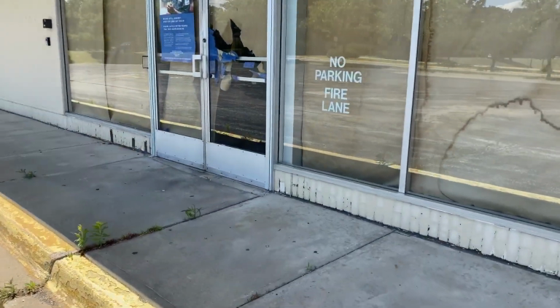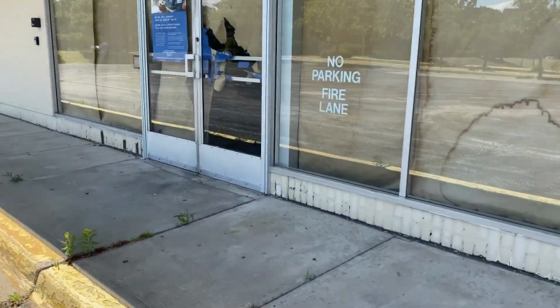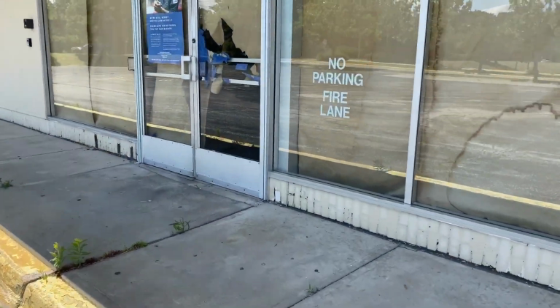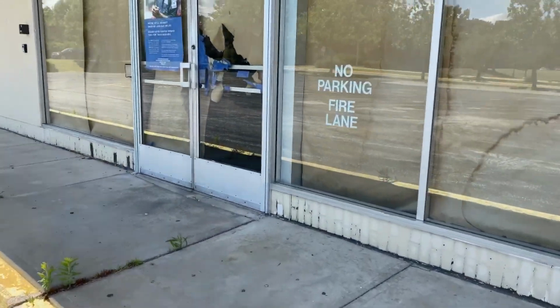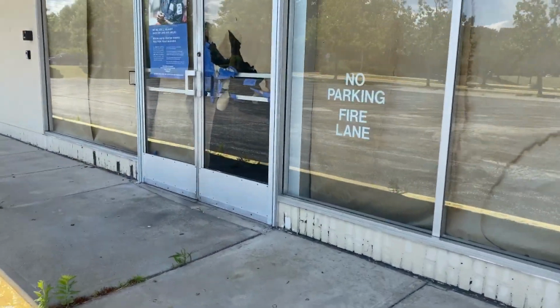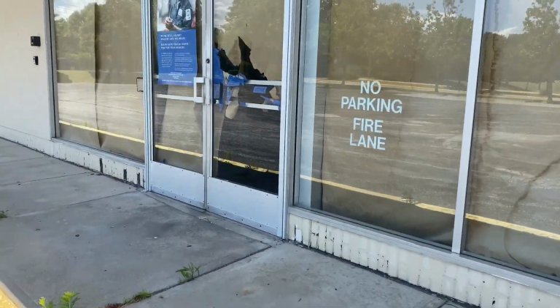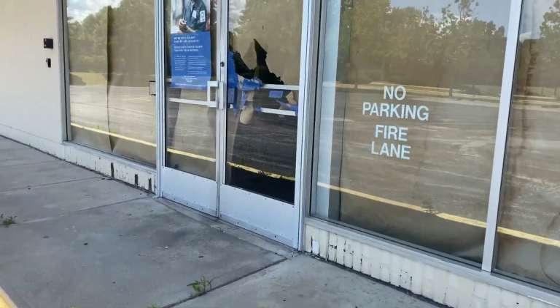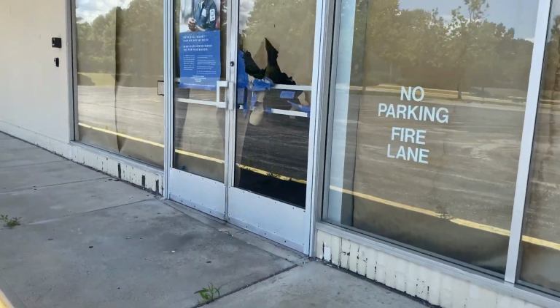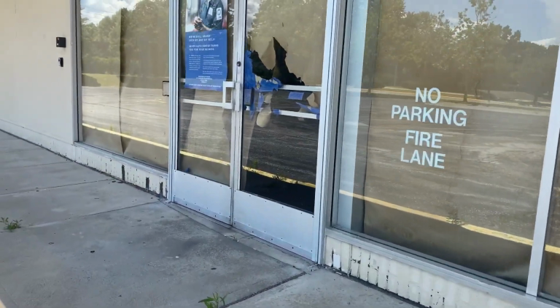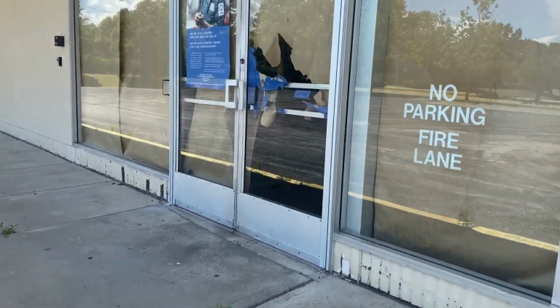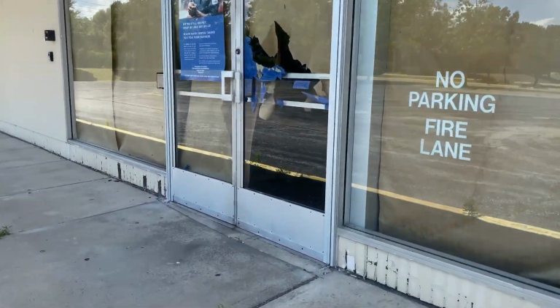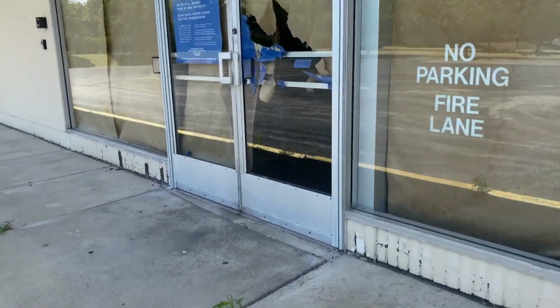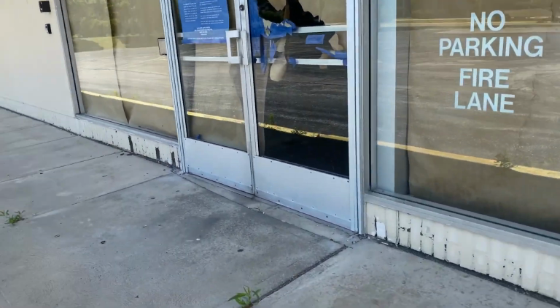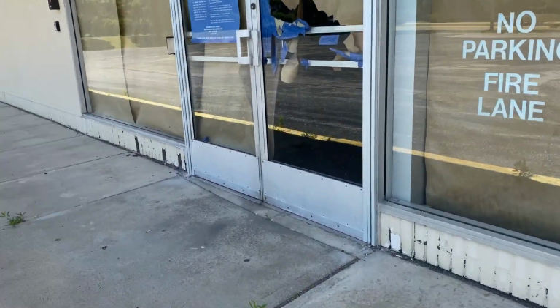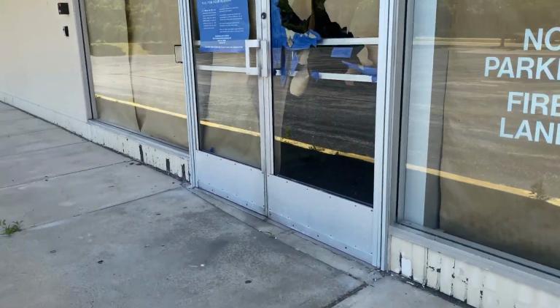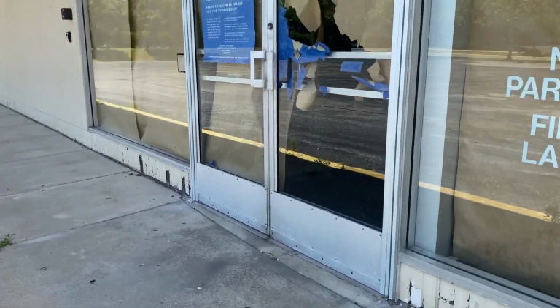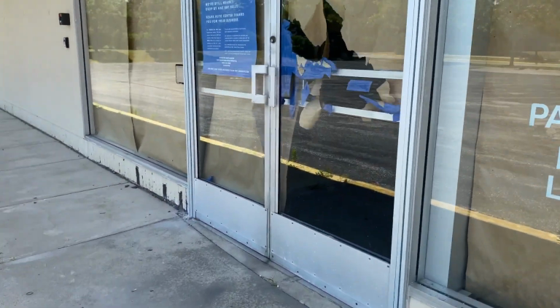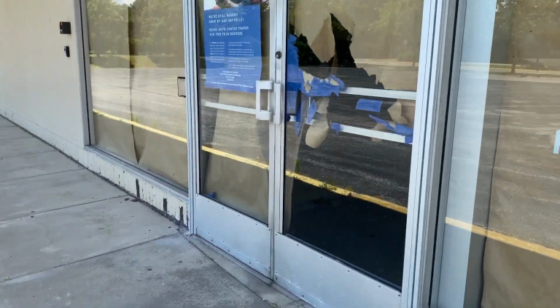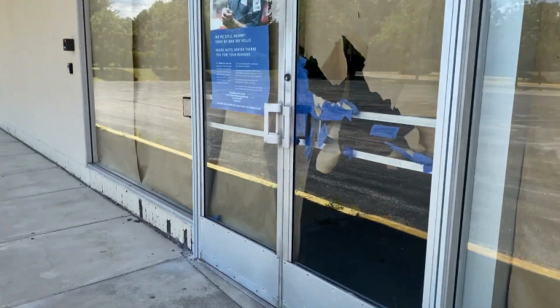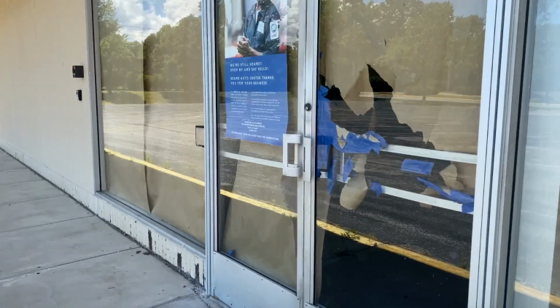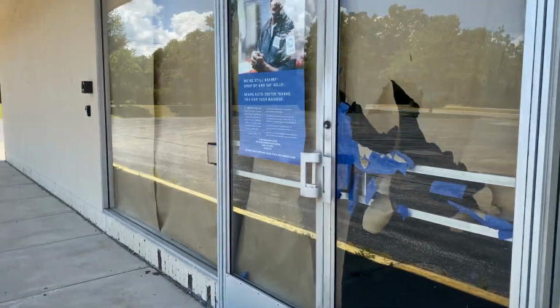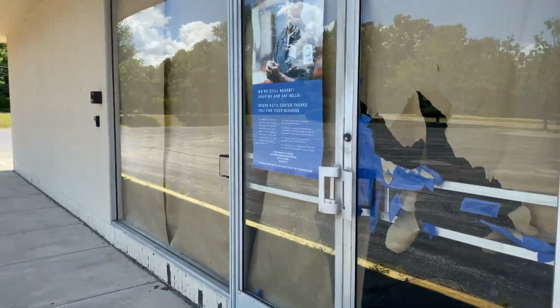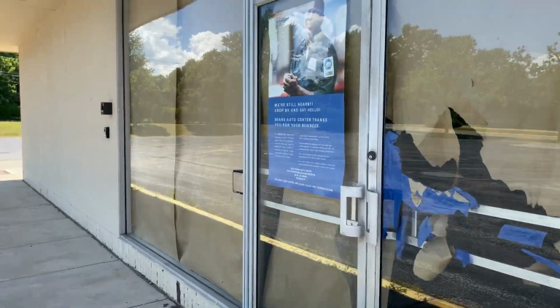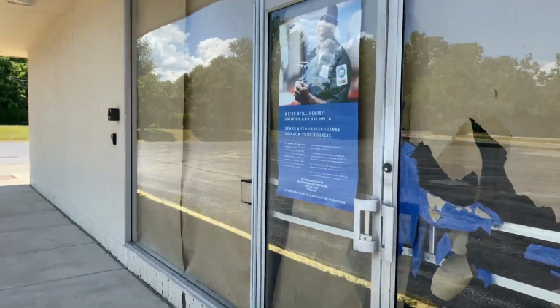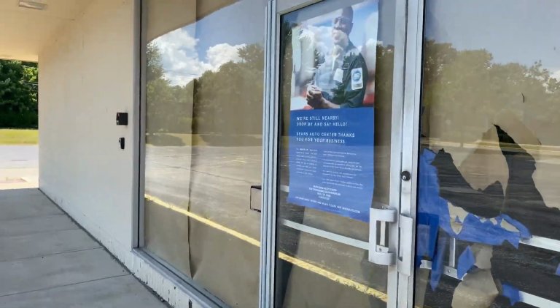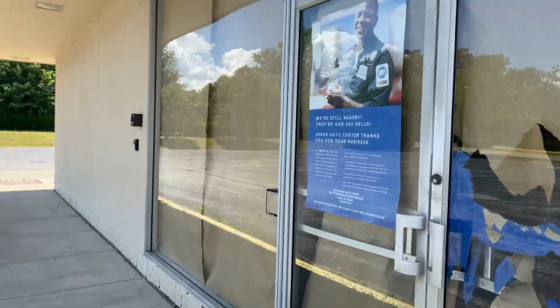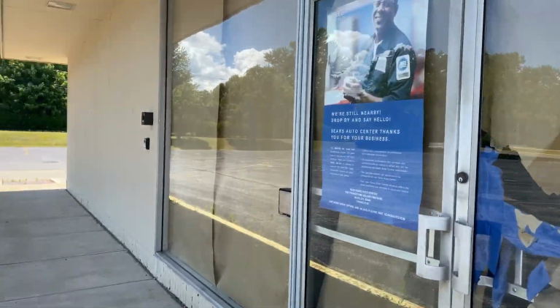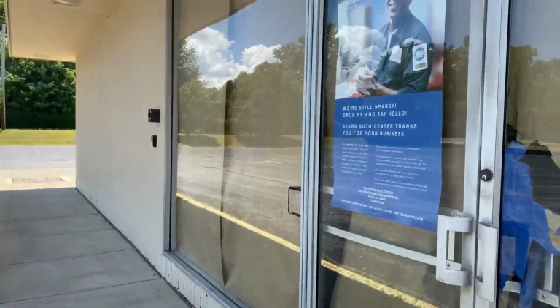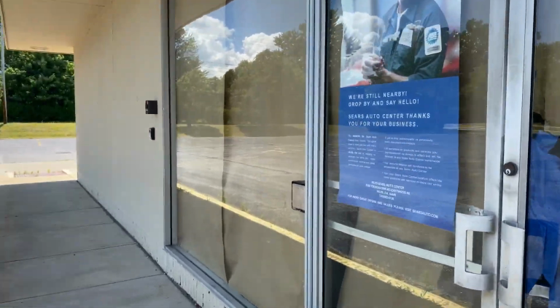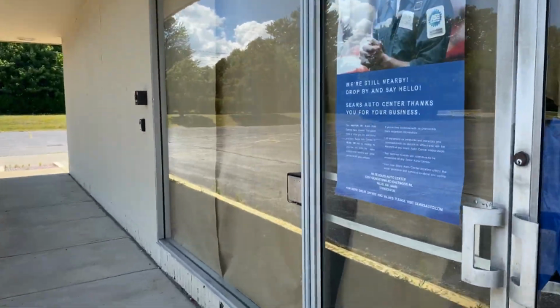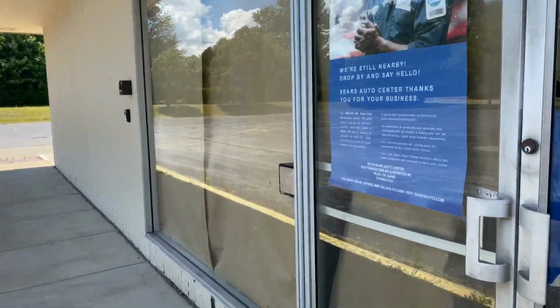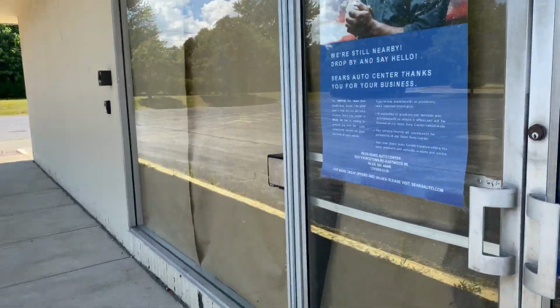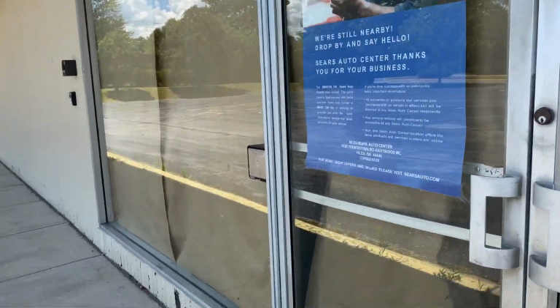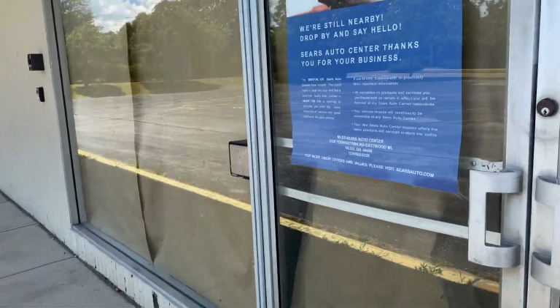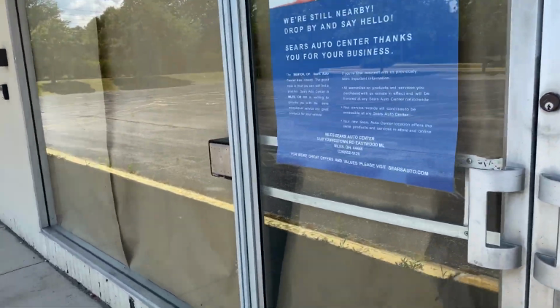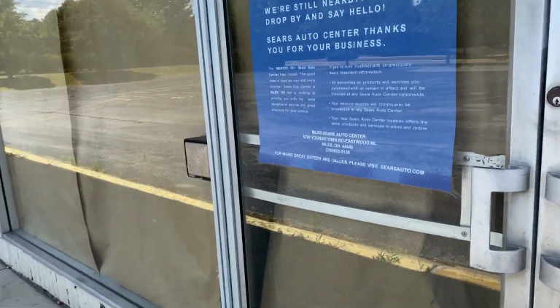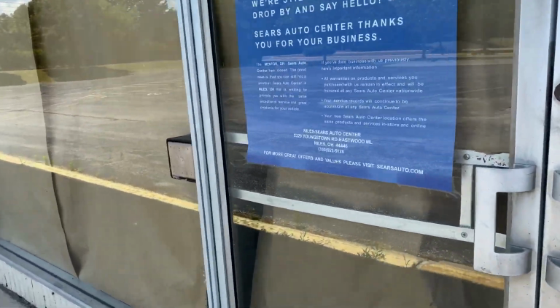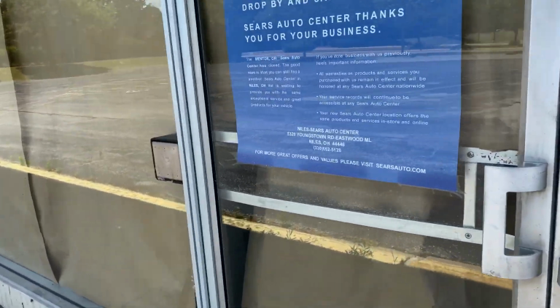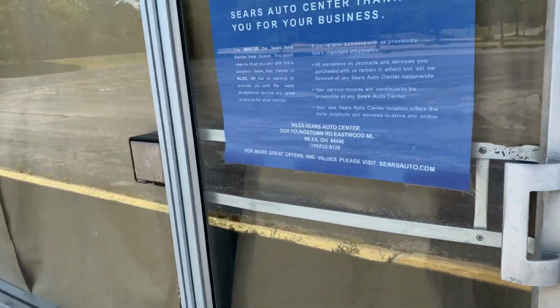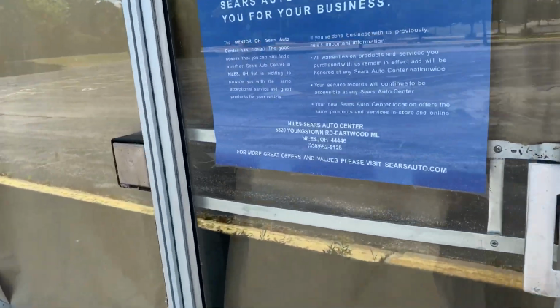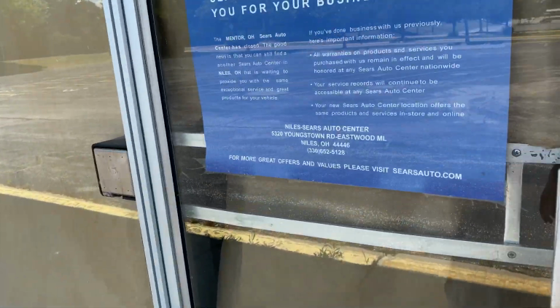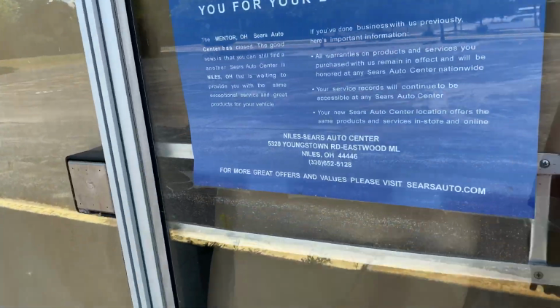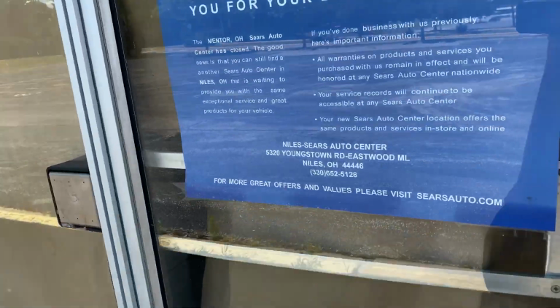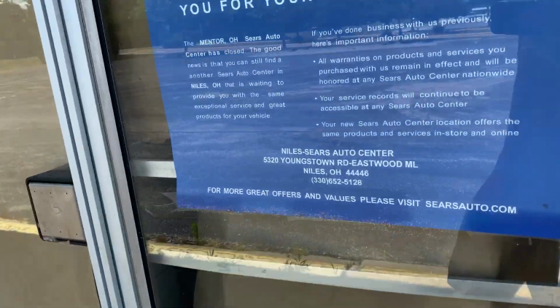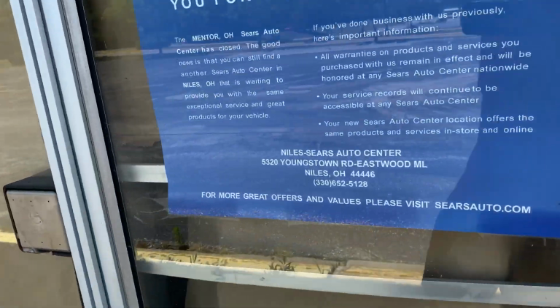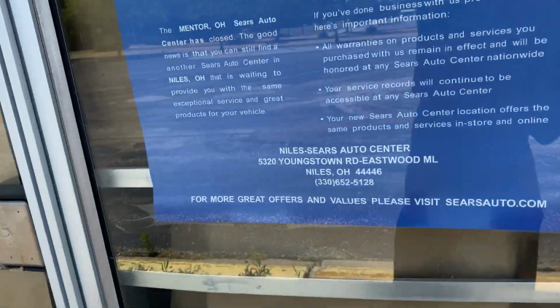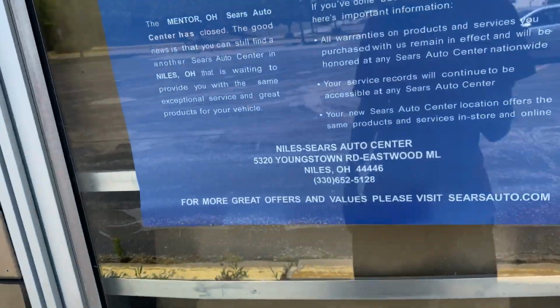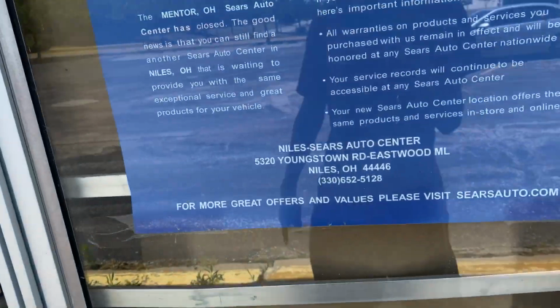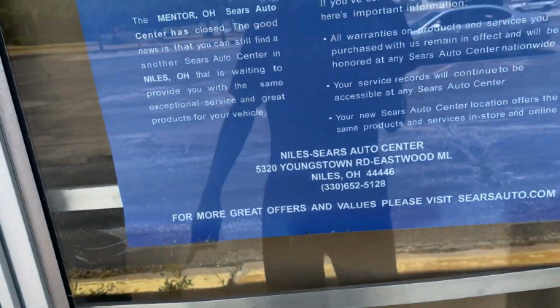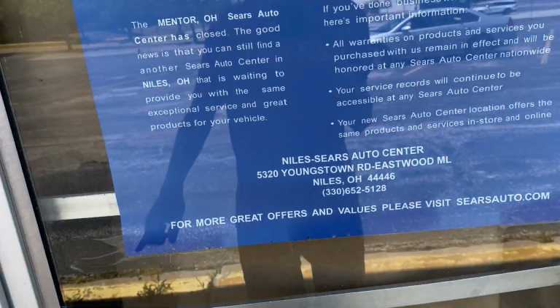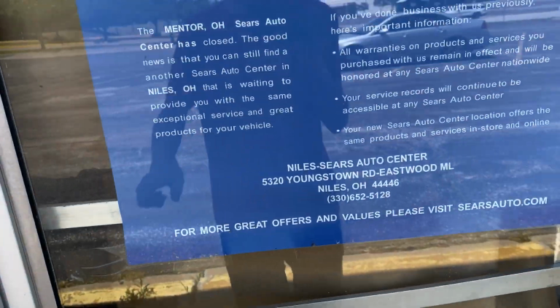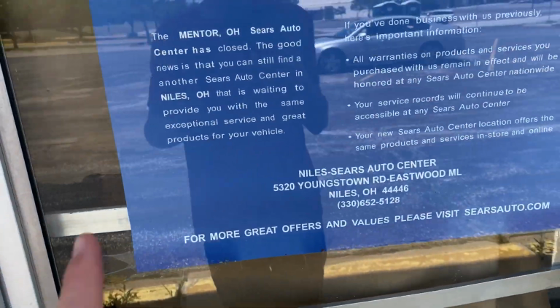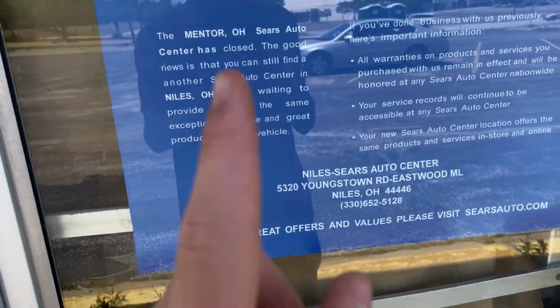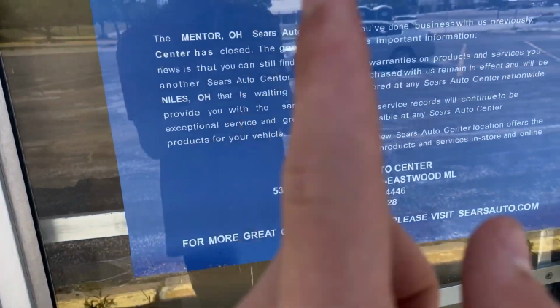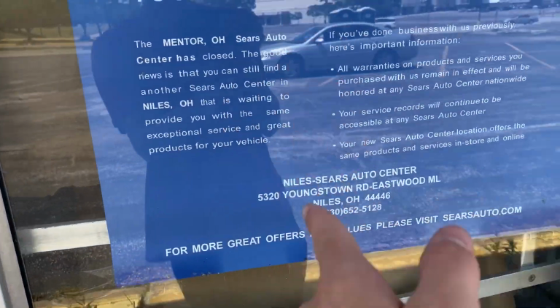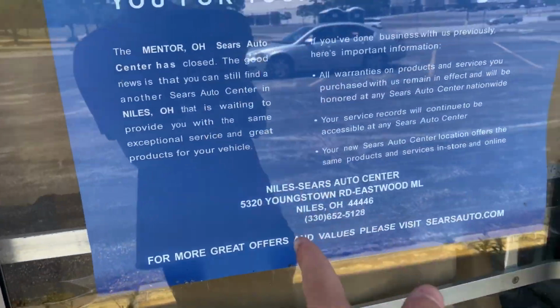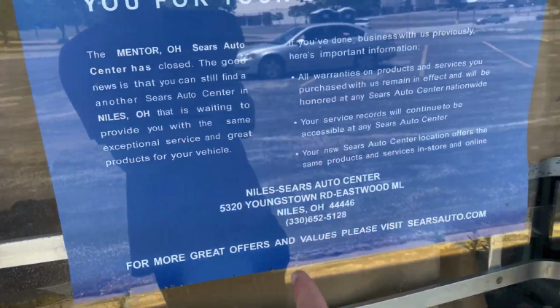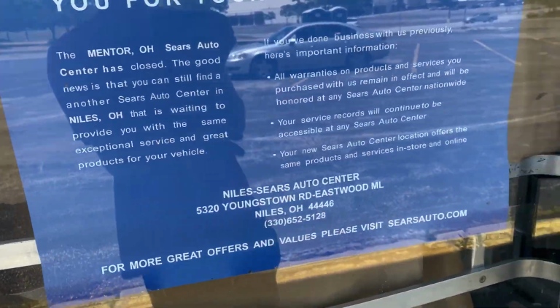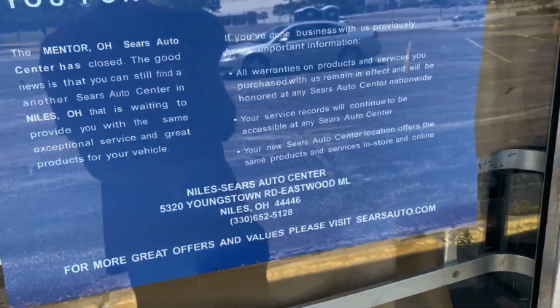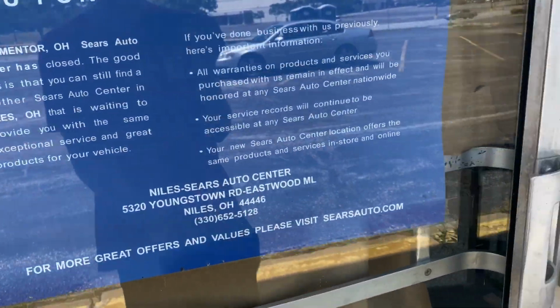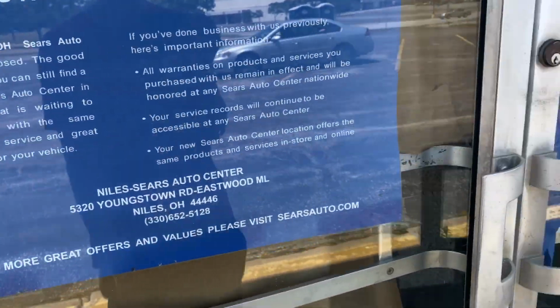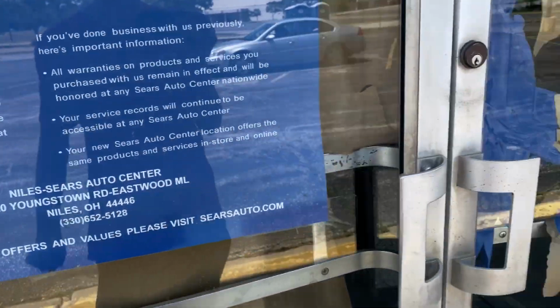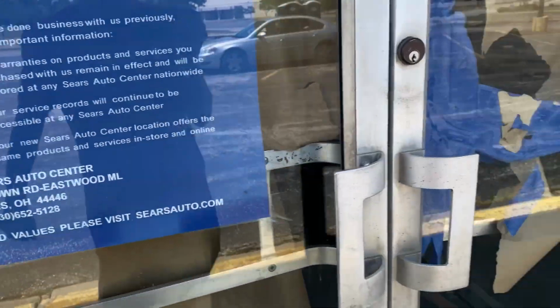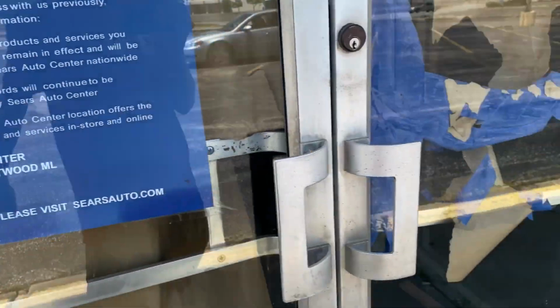Here's the storefront. Here's the Auto Center — Youngstown, Eastwood. That one's not open anymore. That's in Niles.